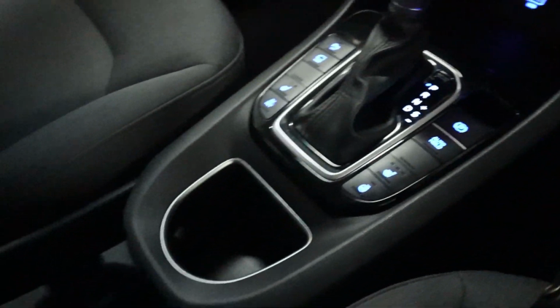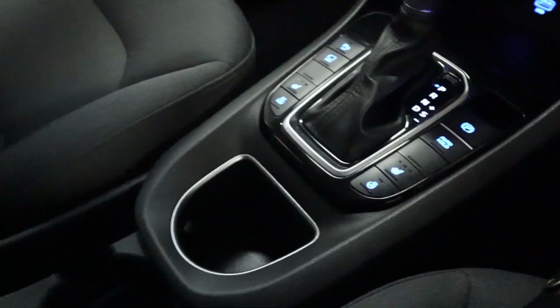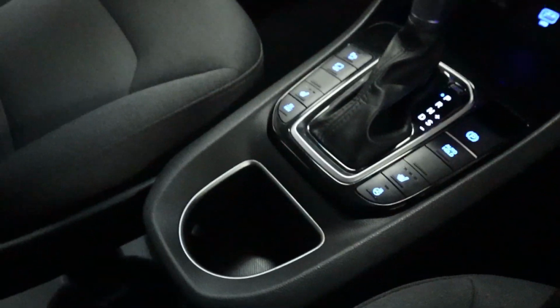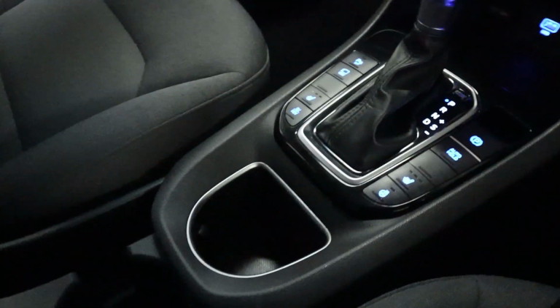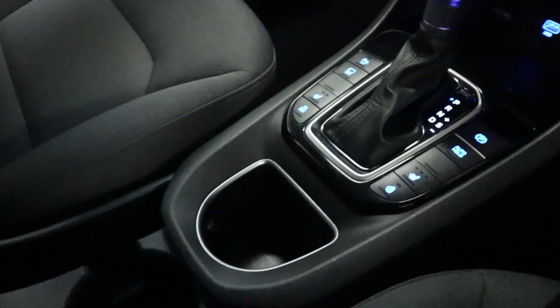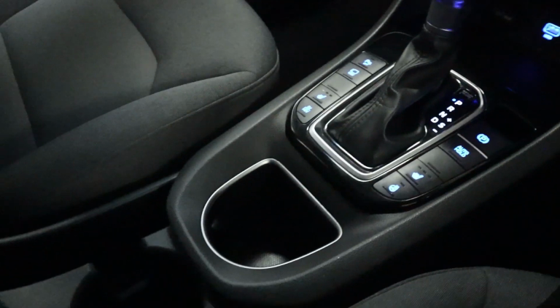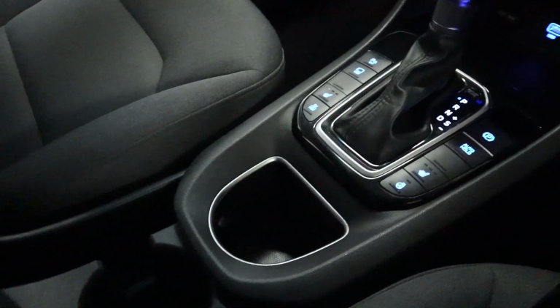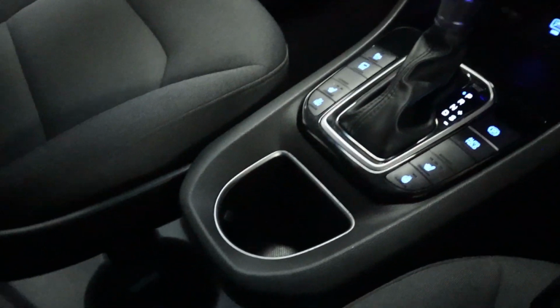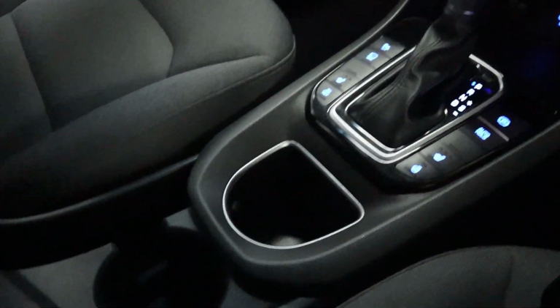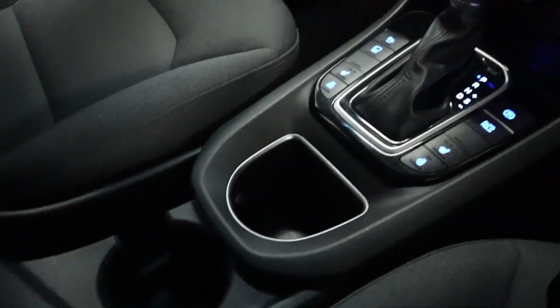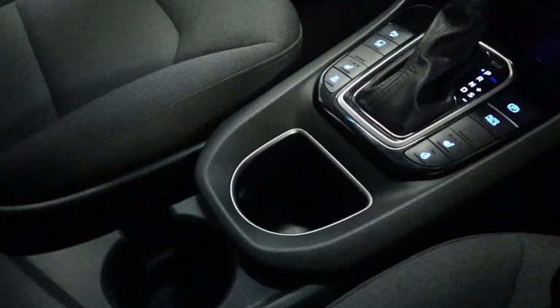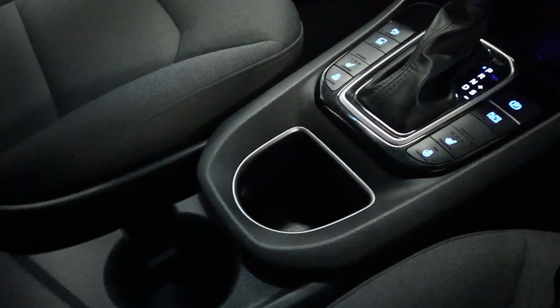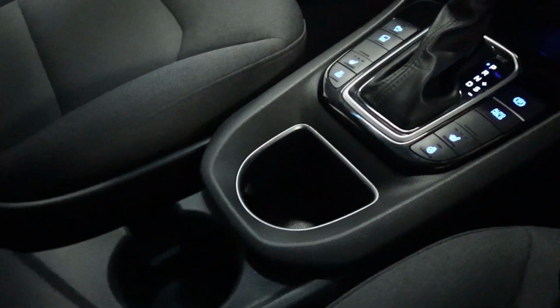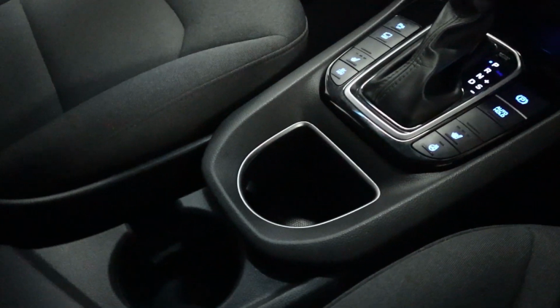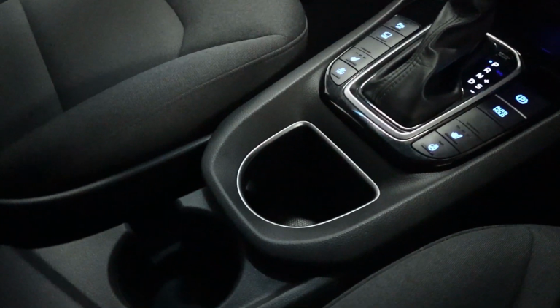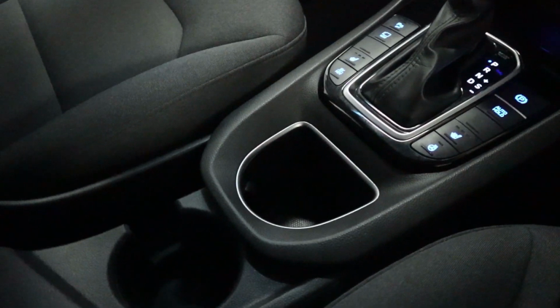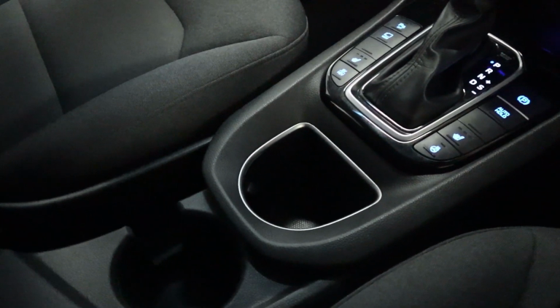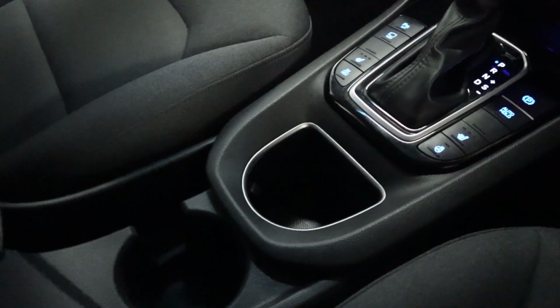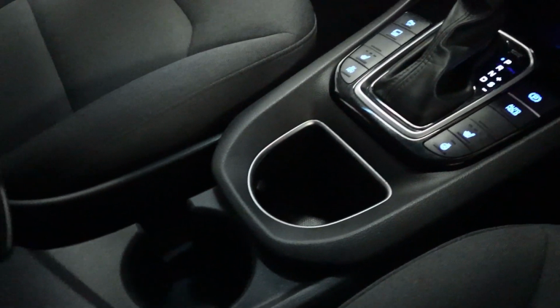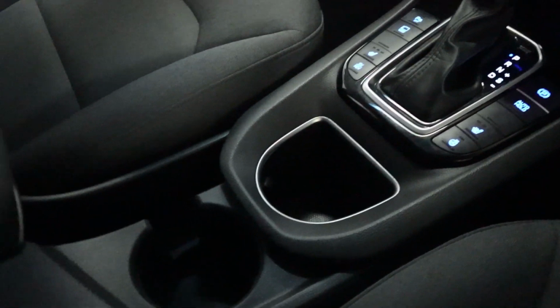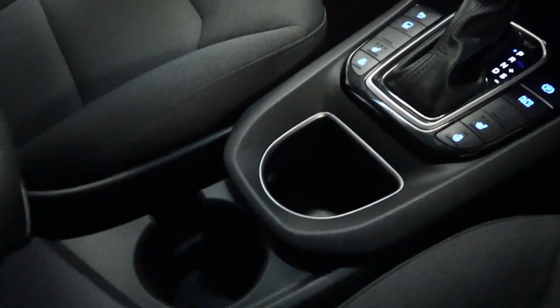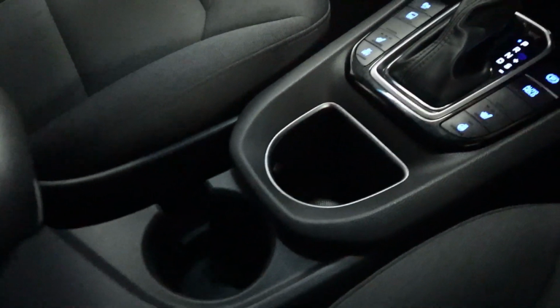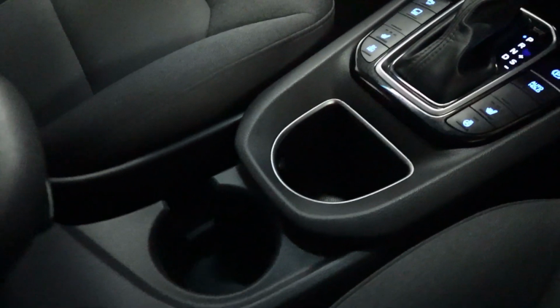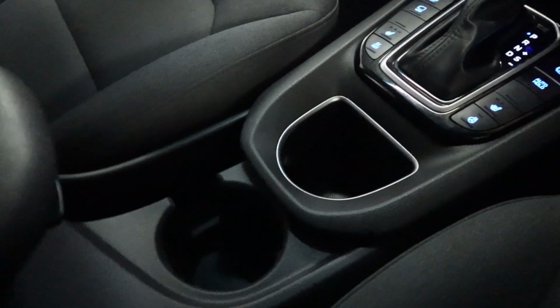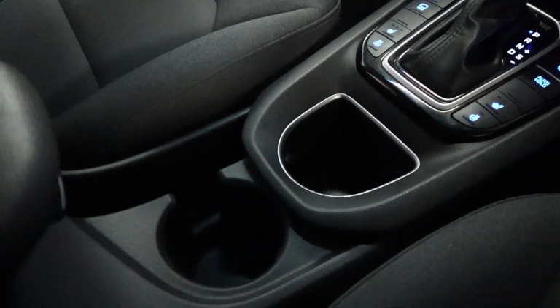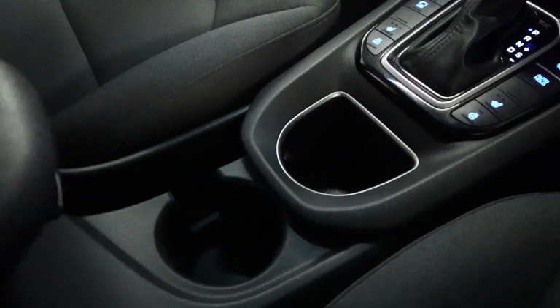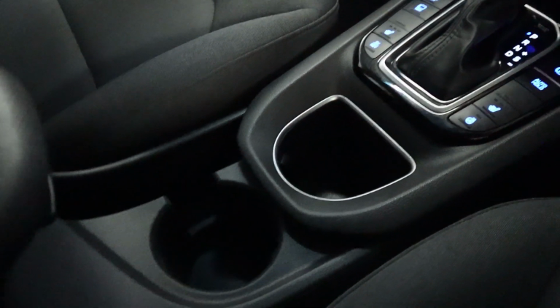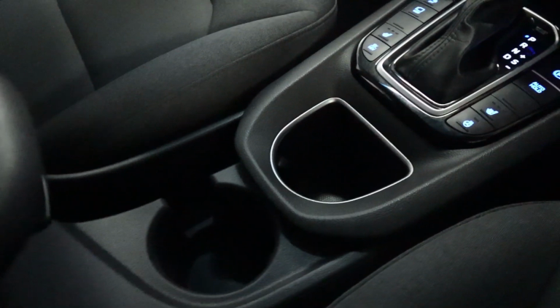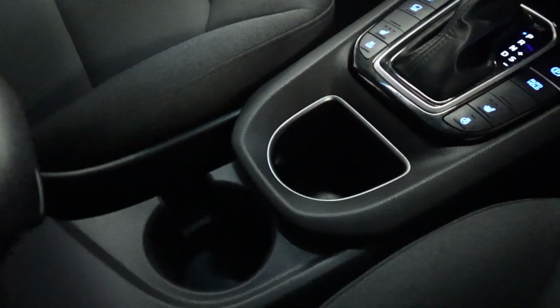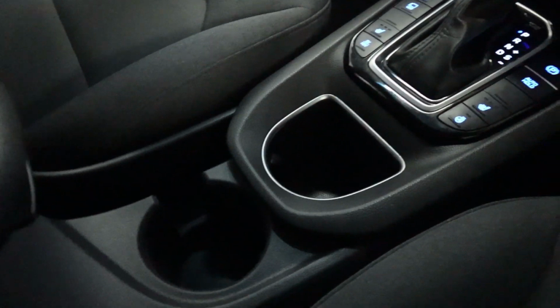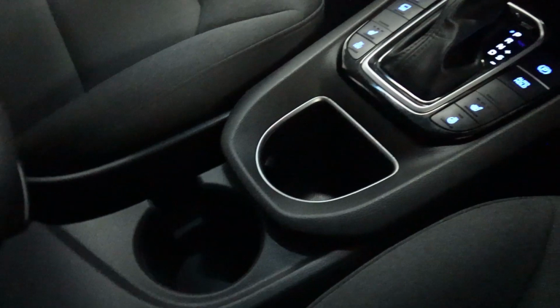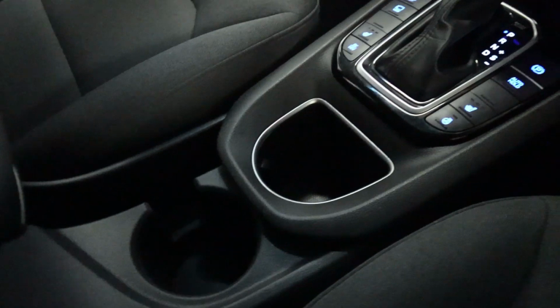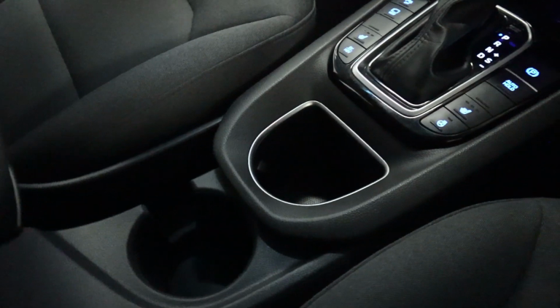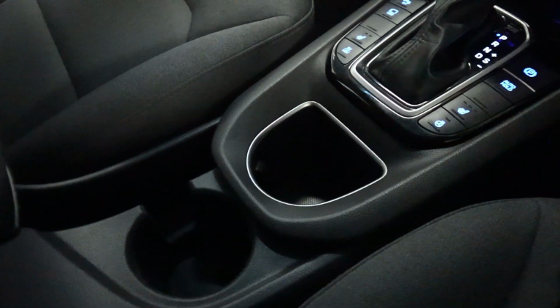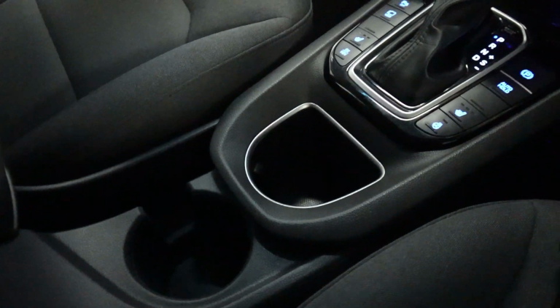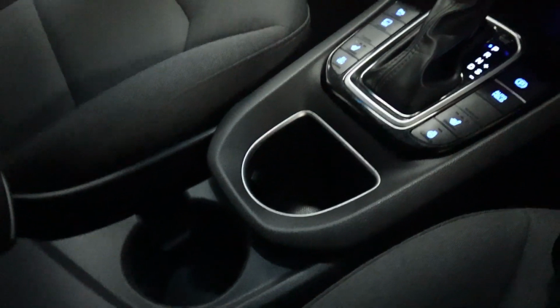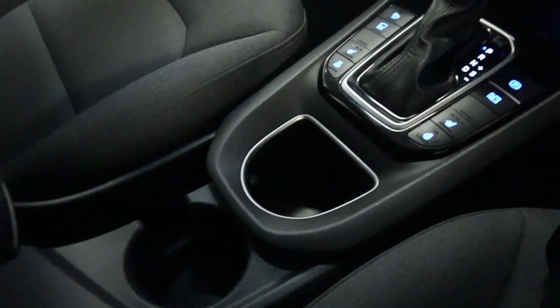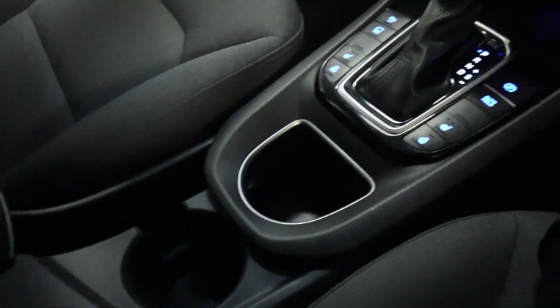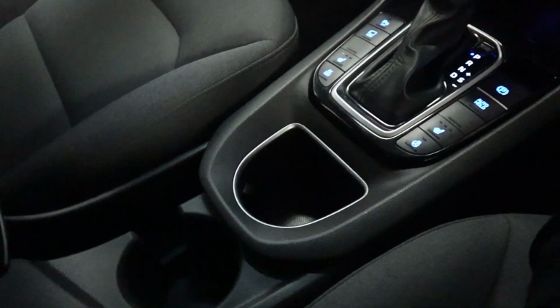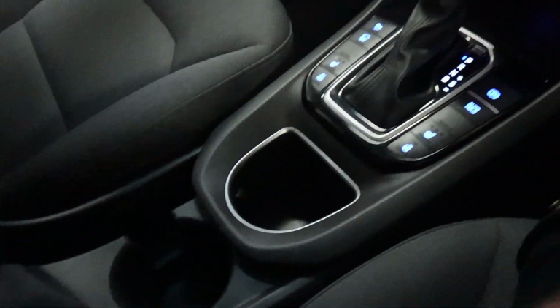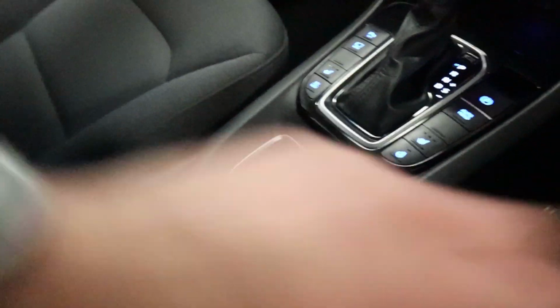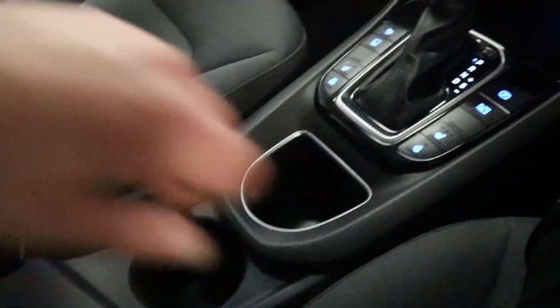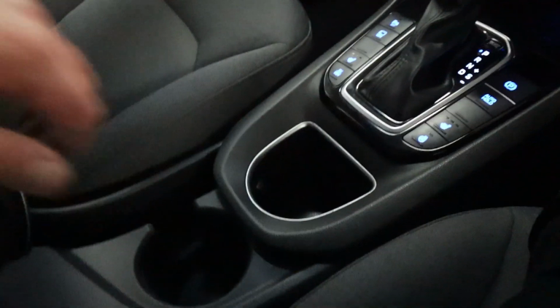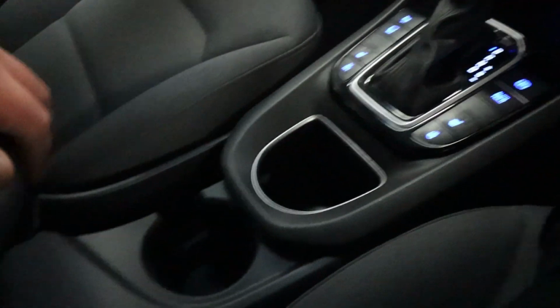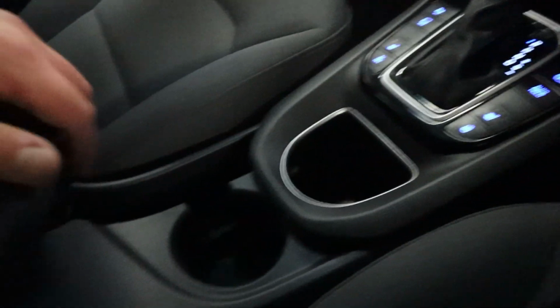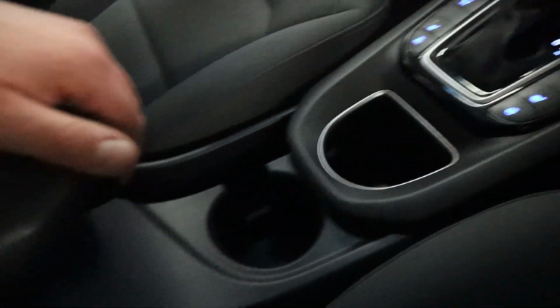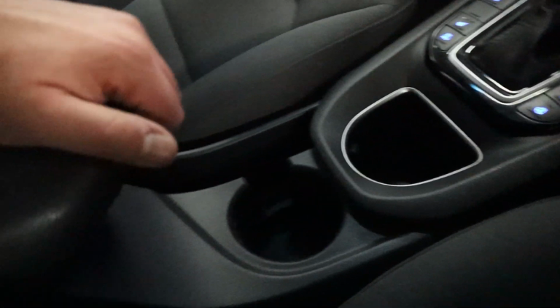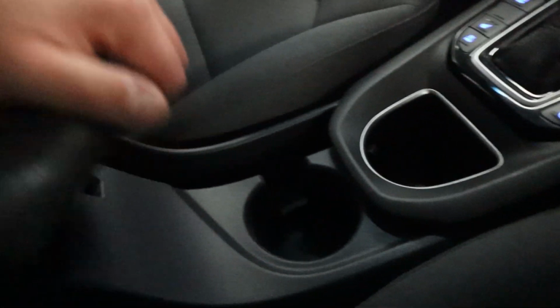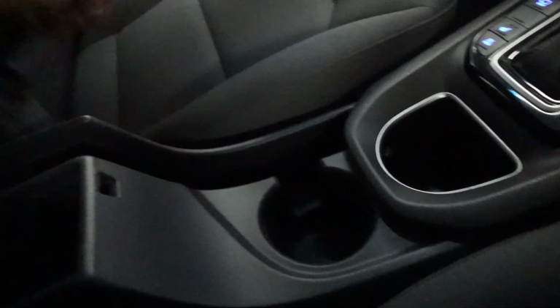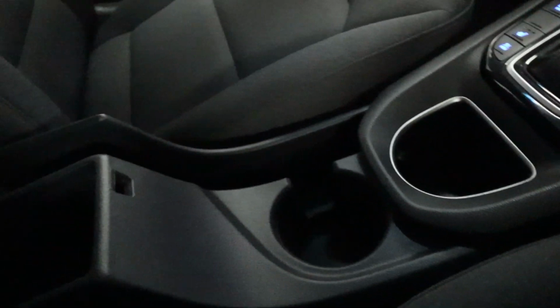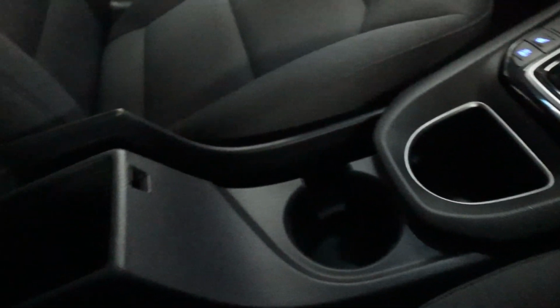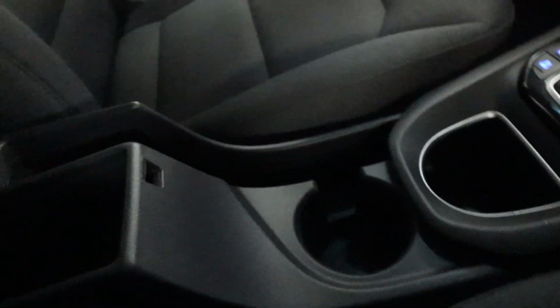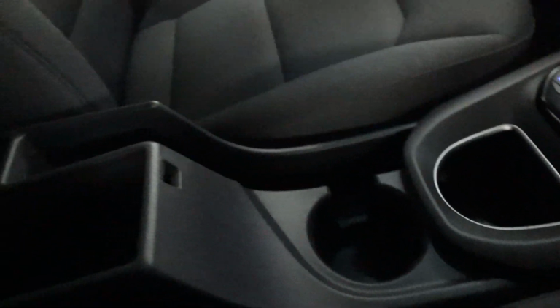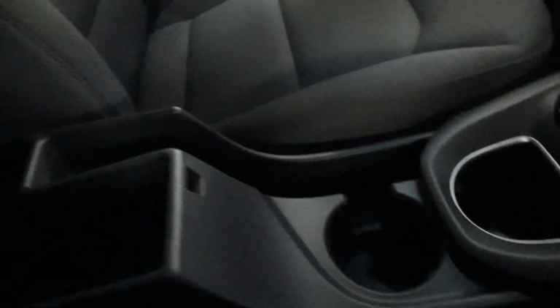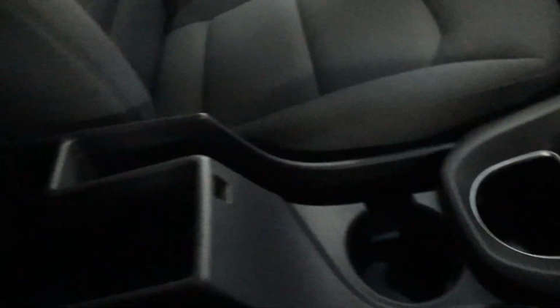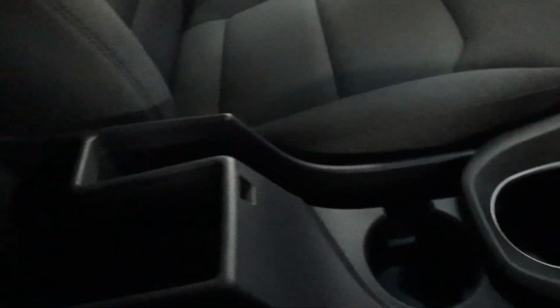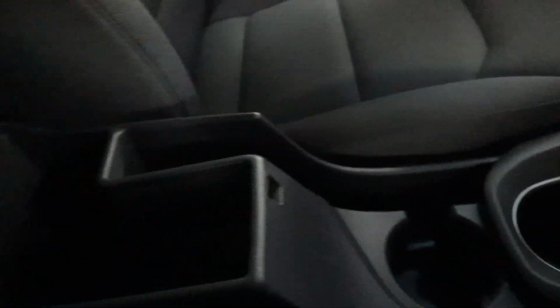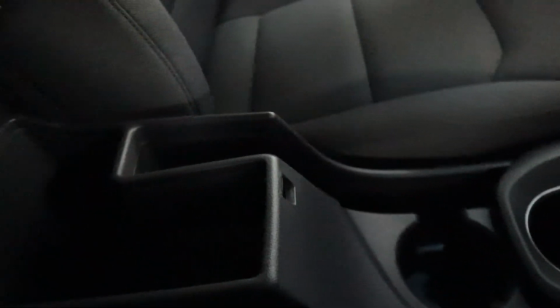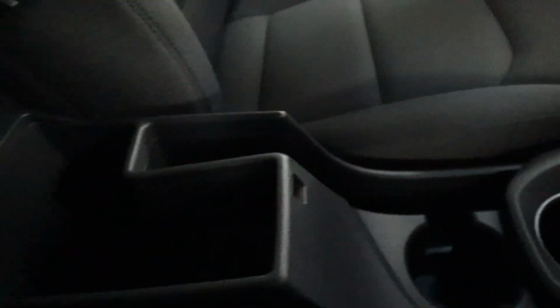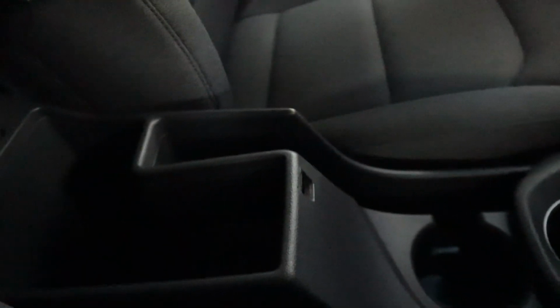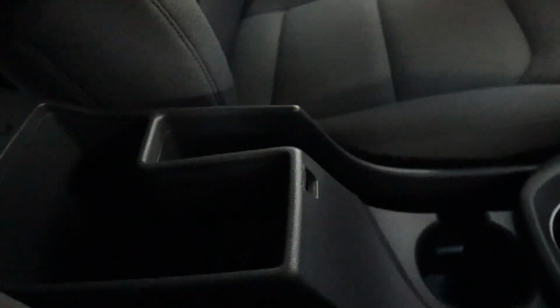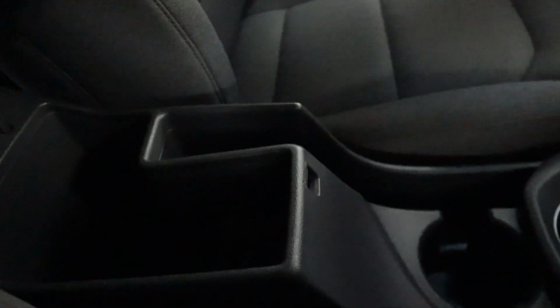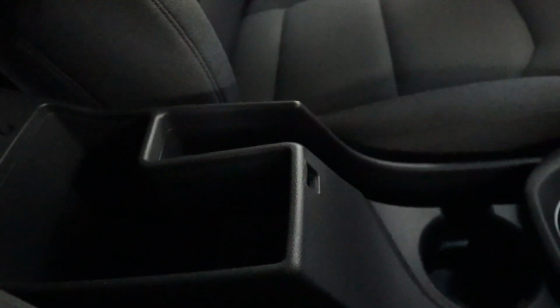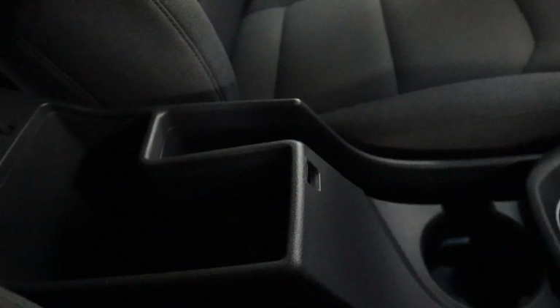Behind this you've got cup holders, nice and spacious, and last but not least, storage inside of your armrest.